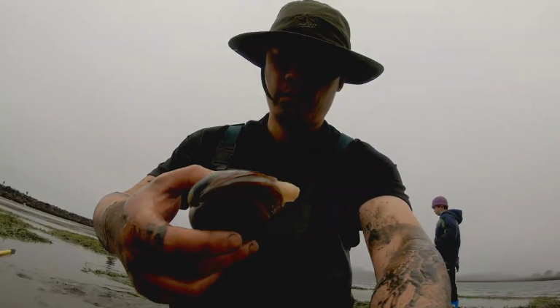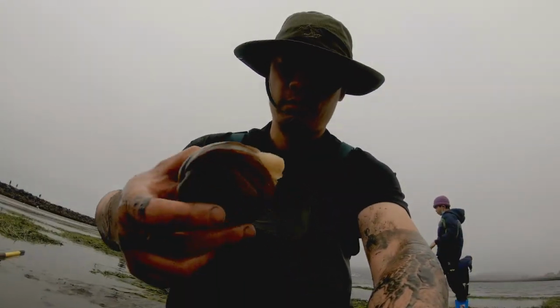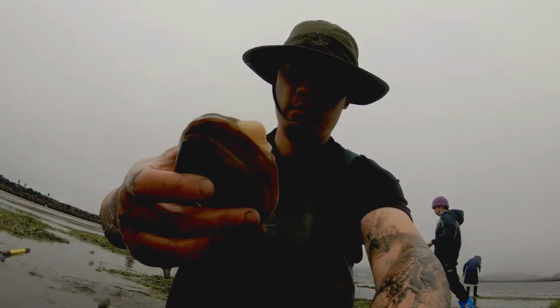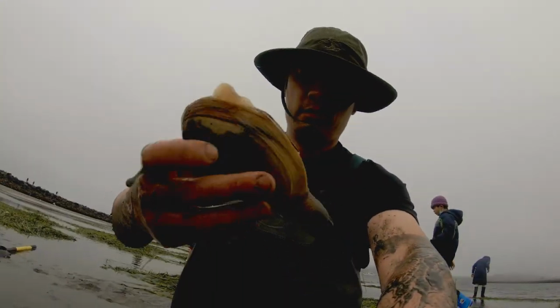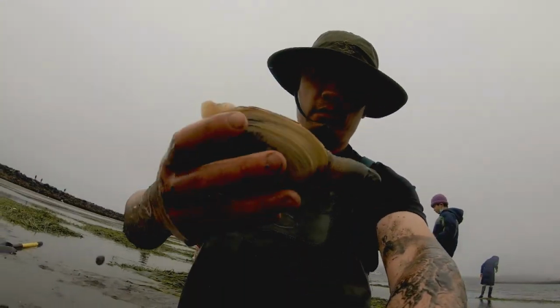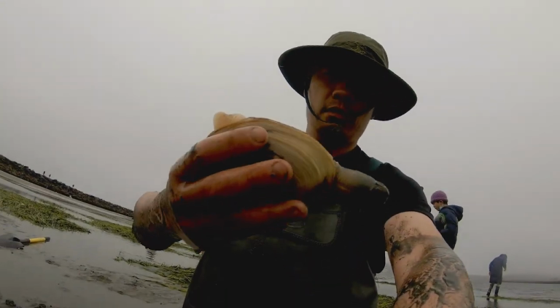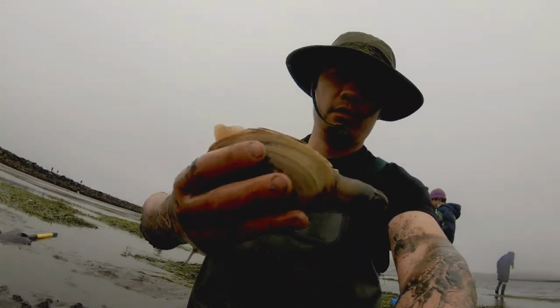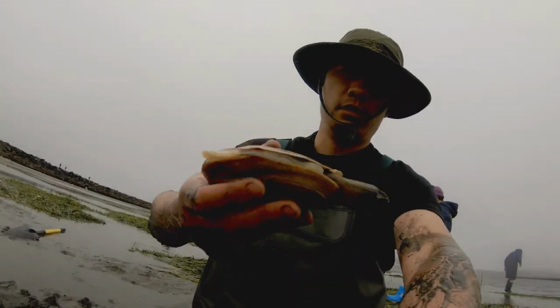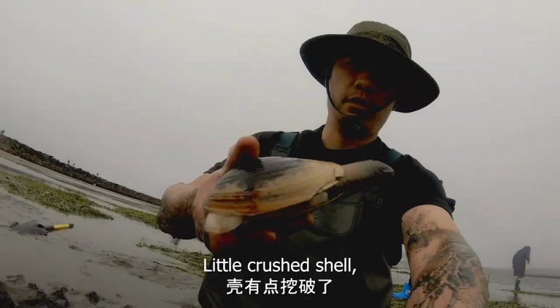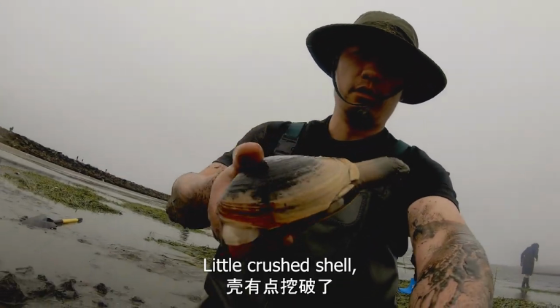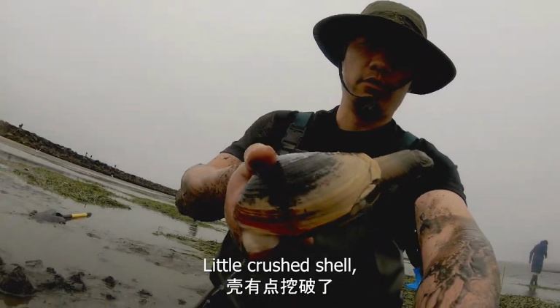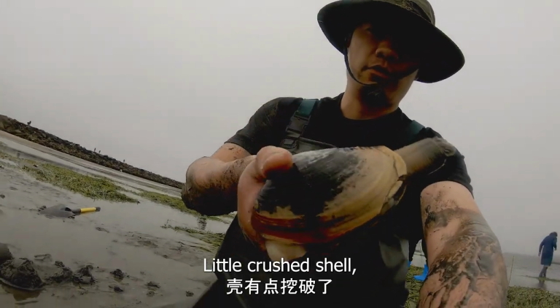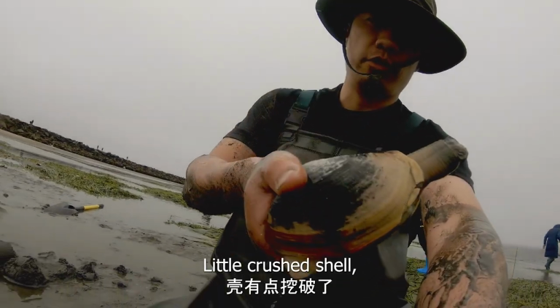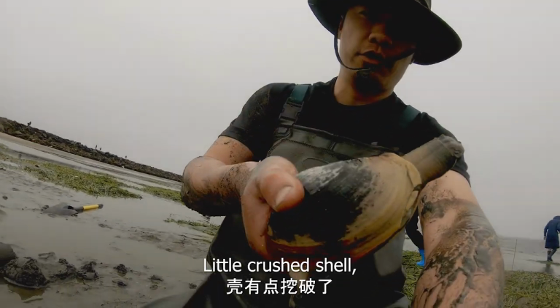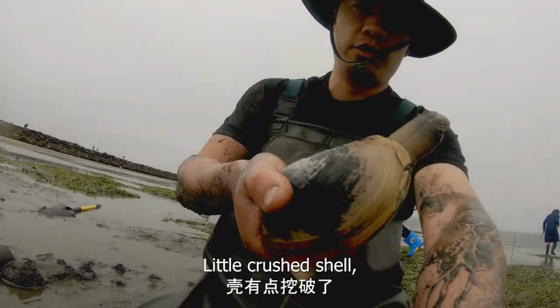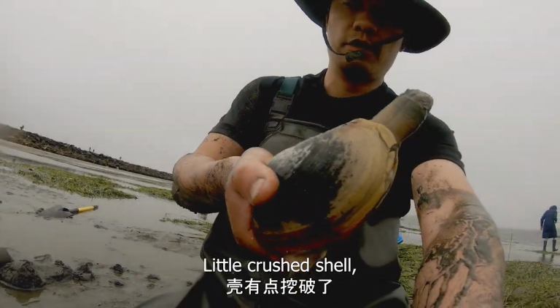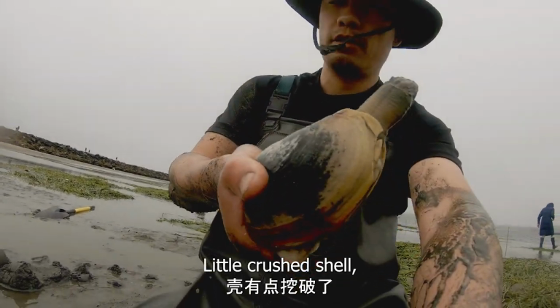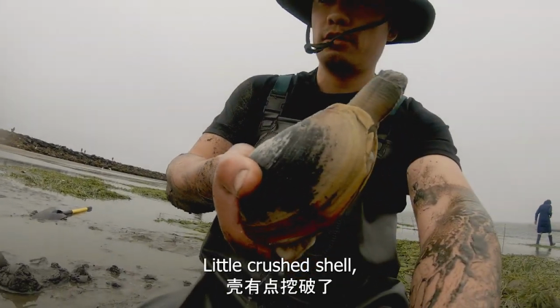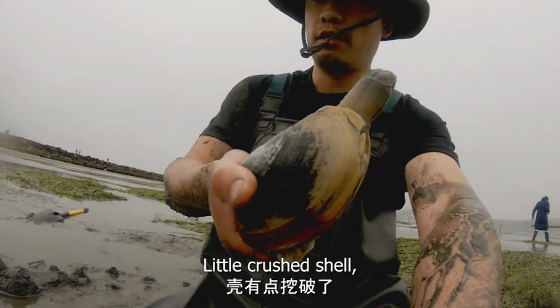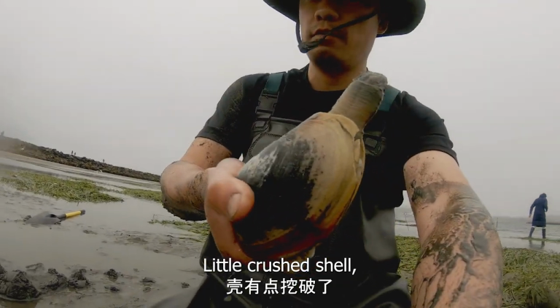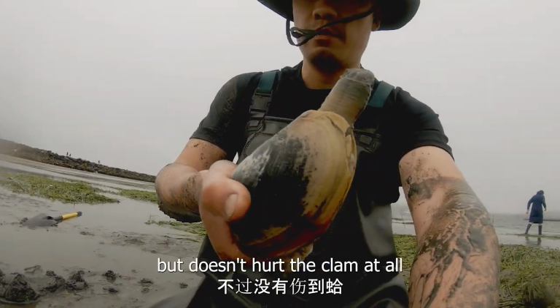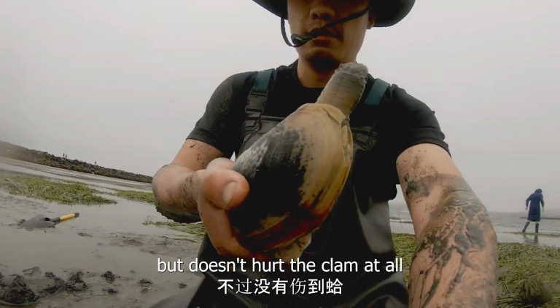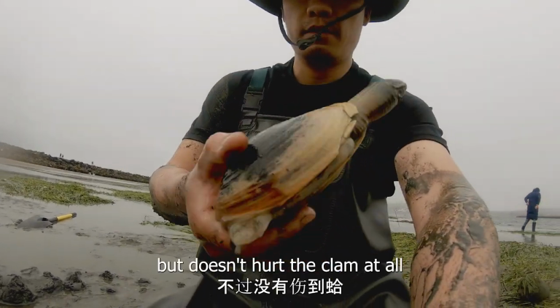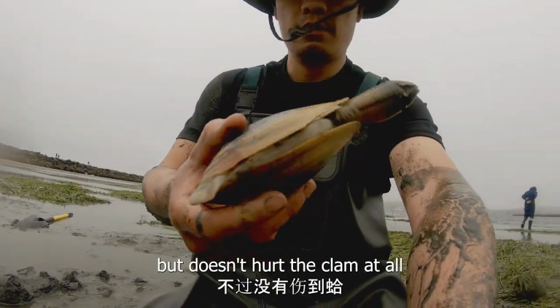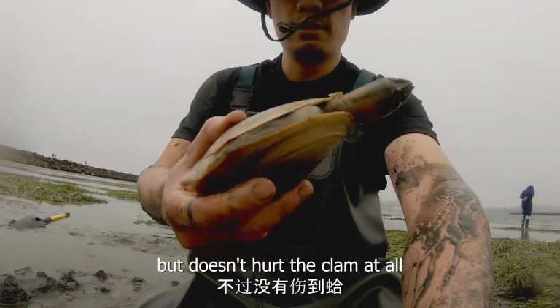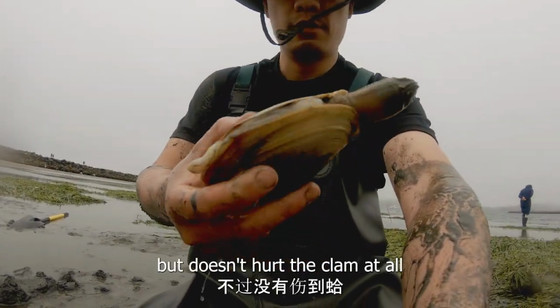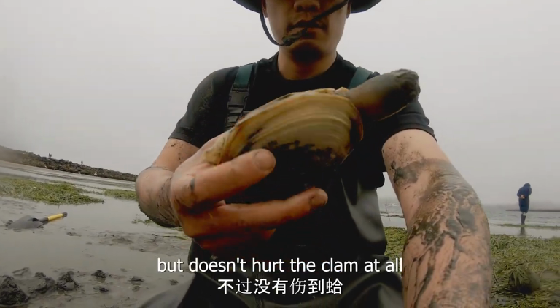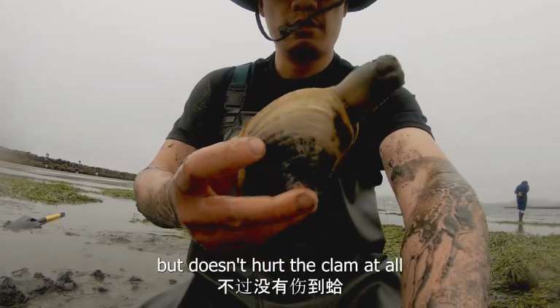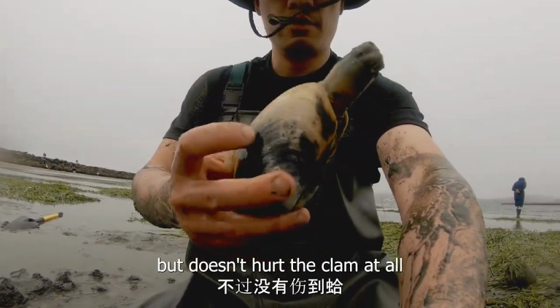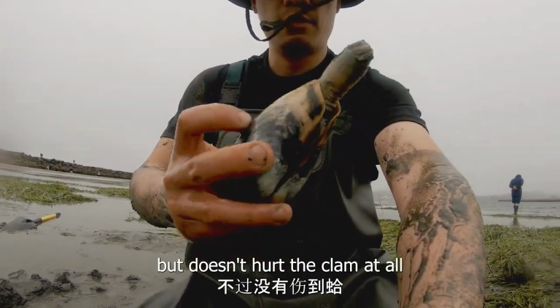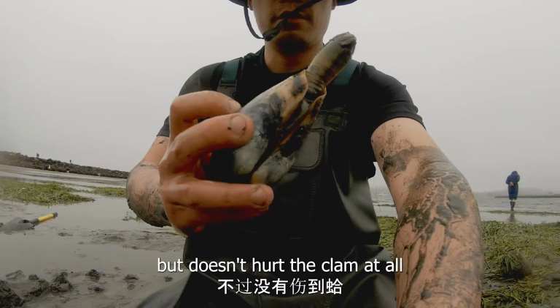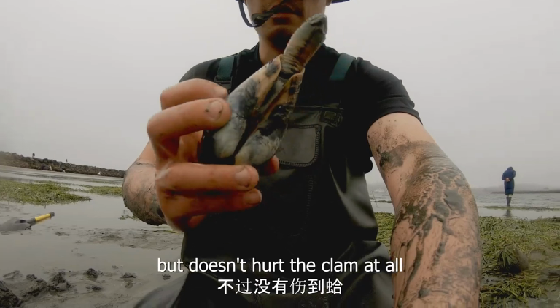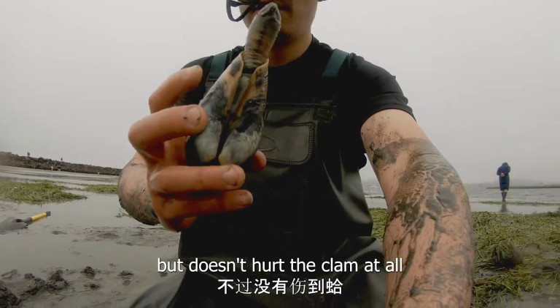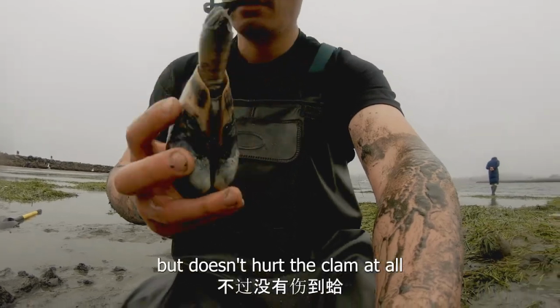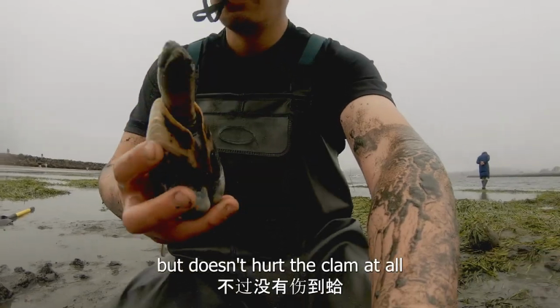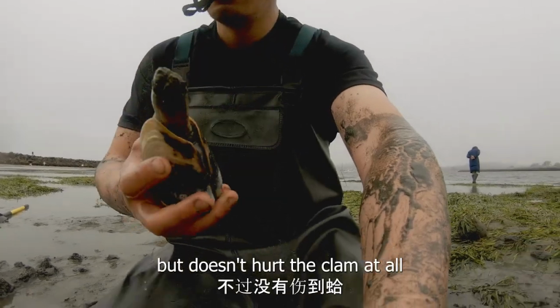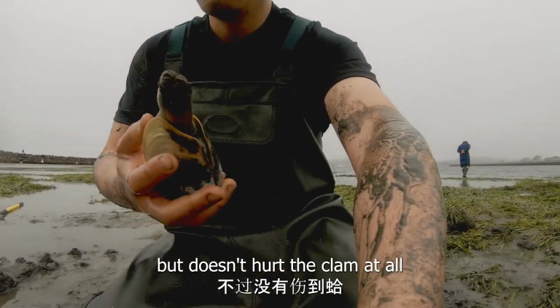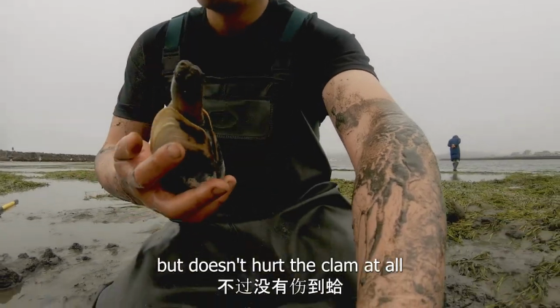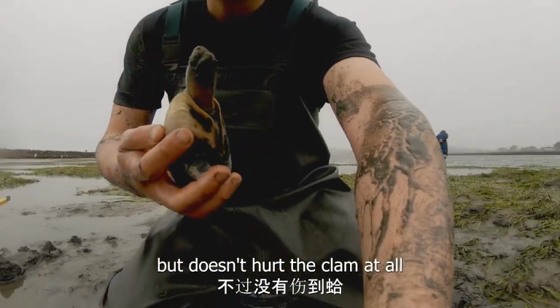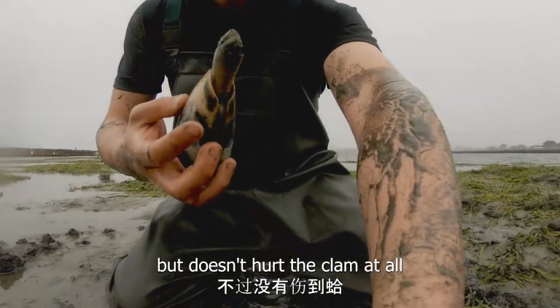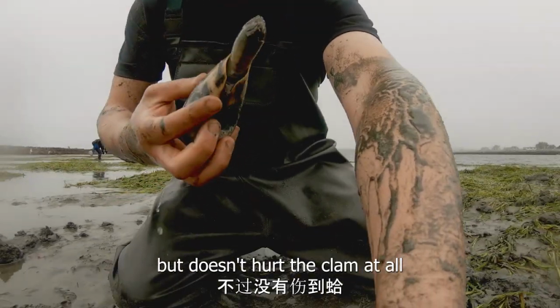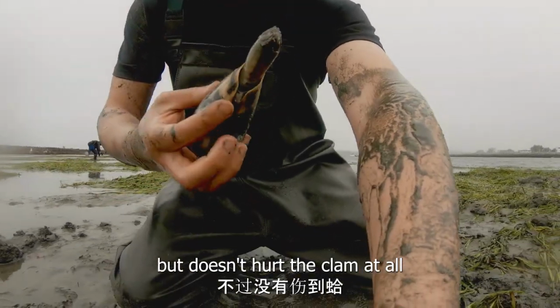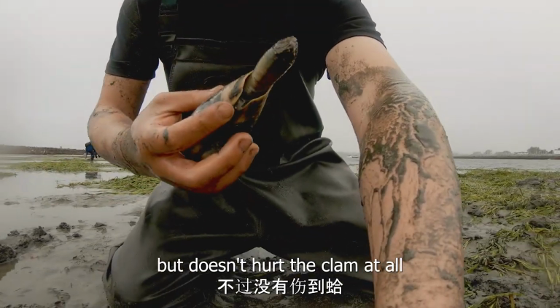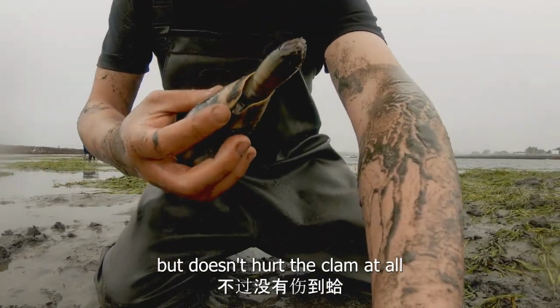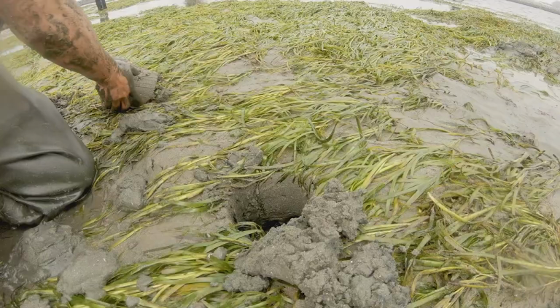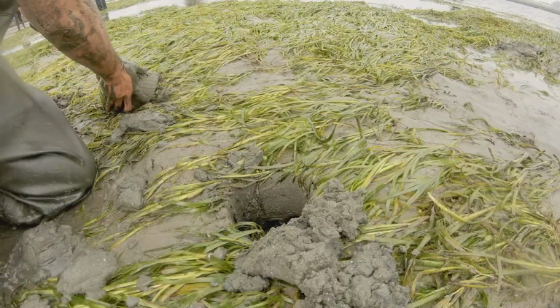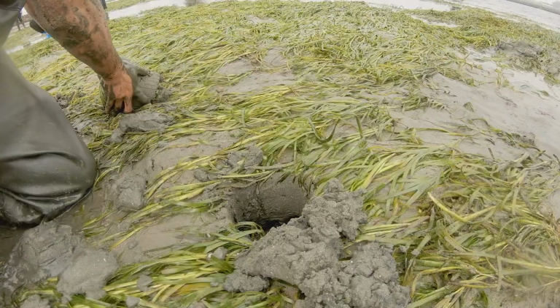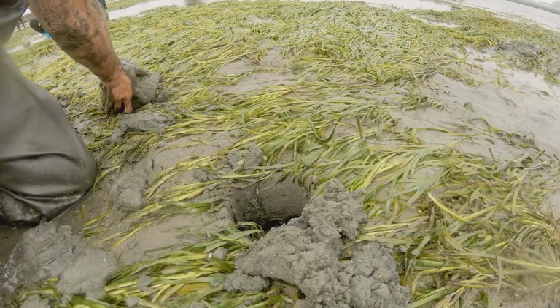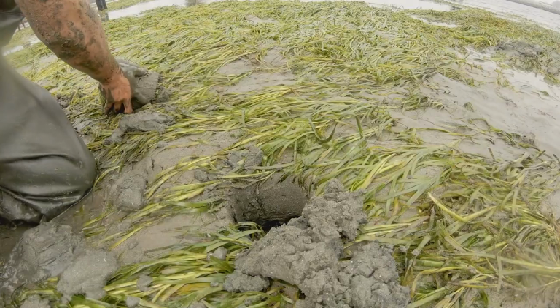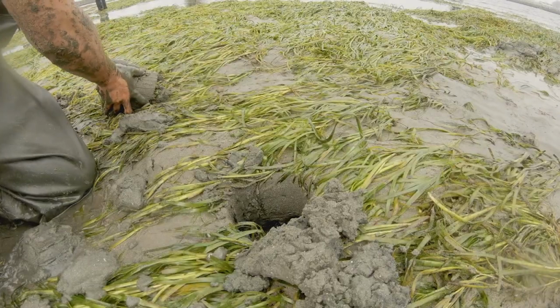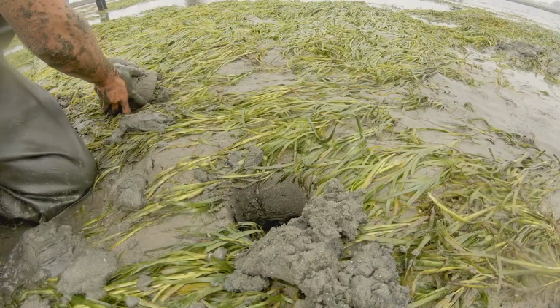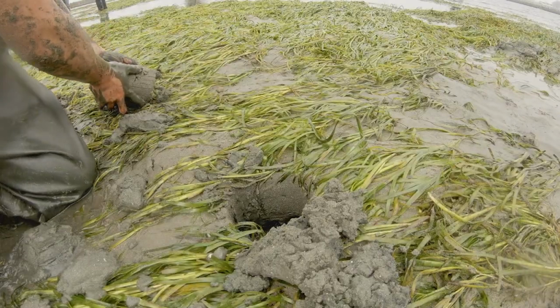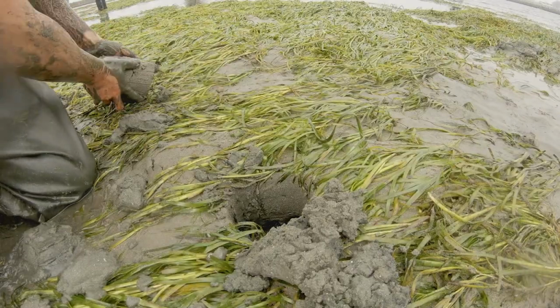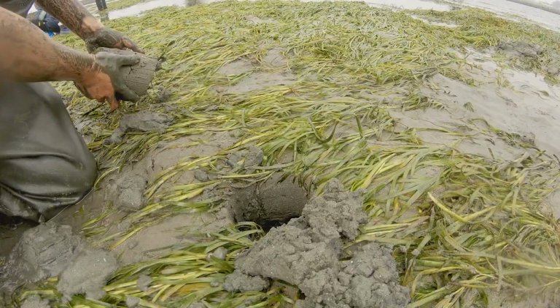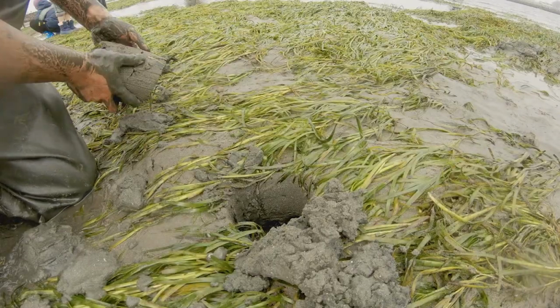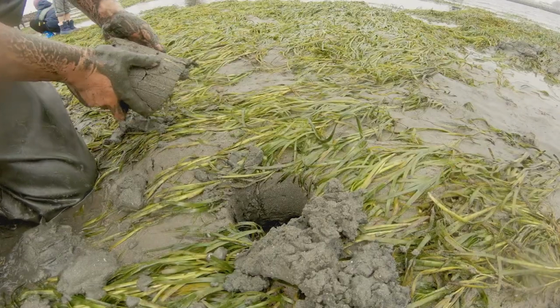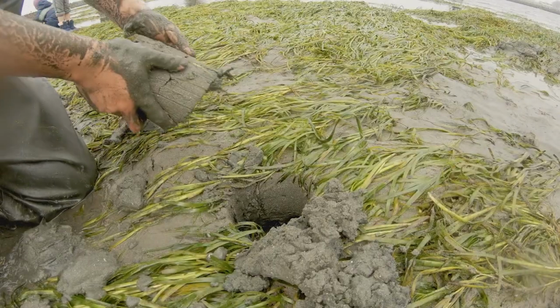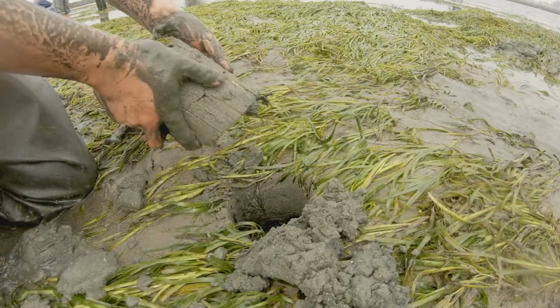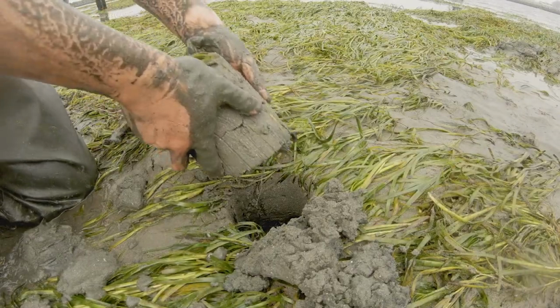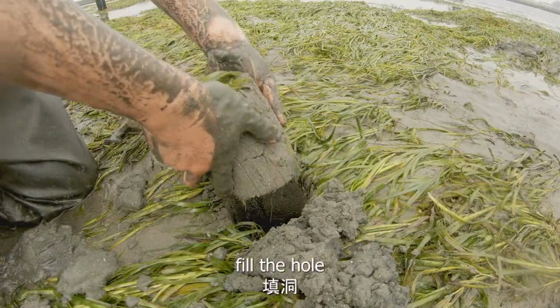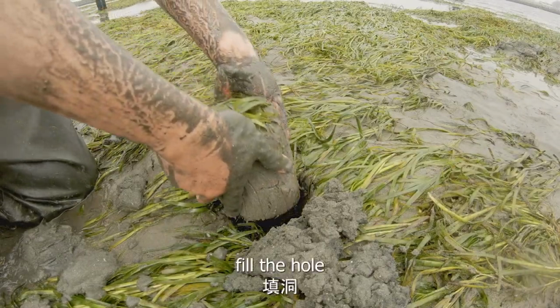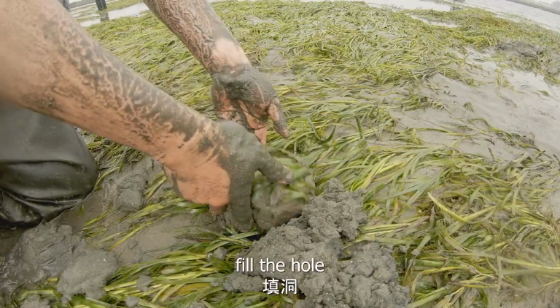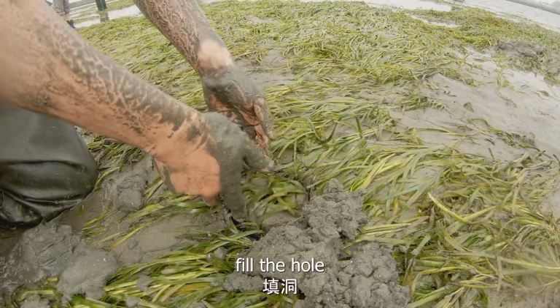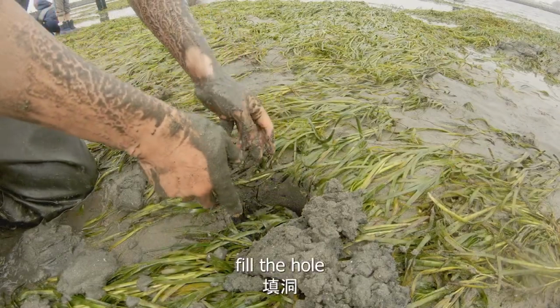A little crushed shell, but it doesn't hurt the clam at all. Fill the hole.